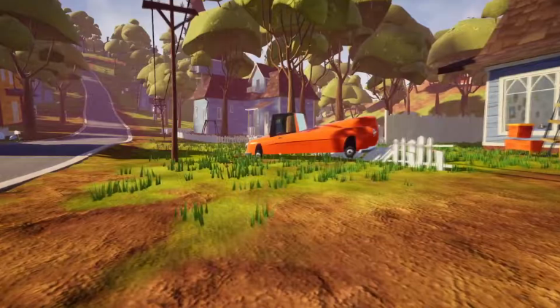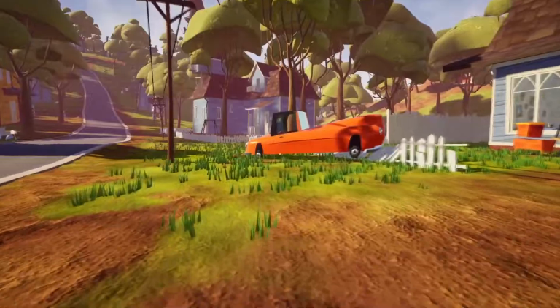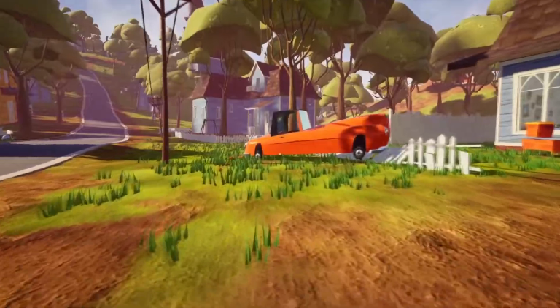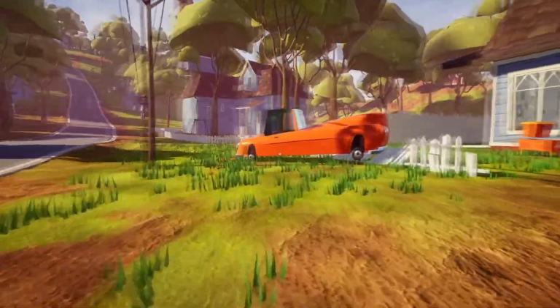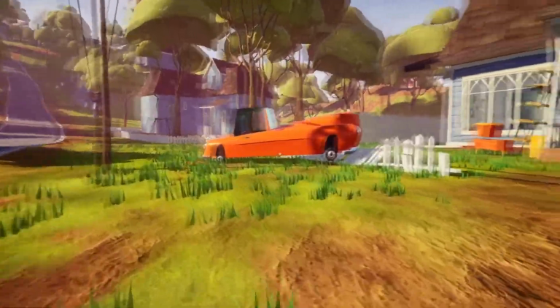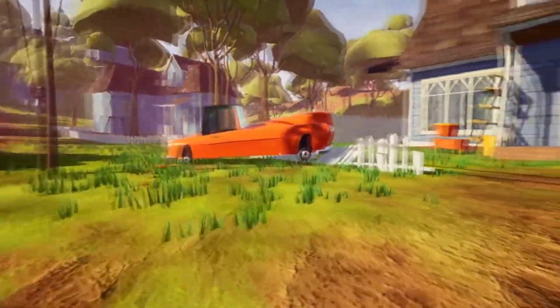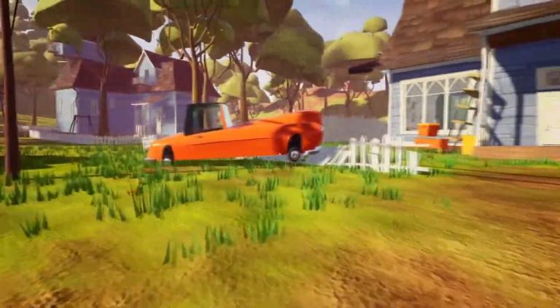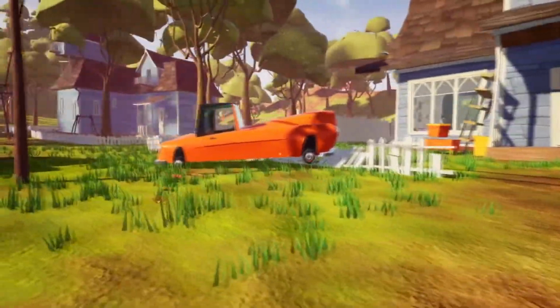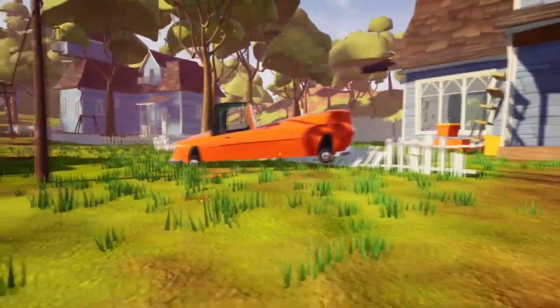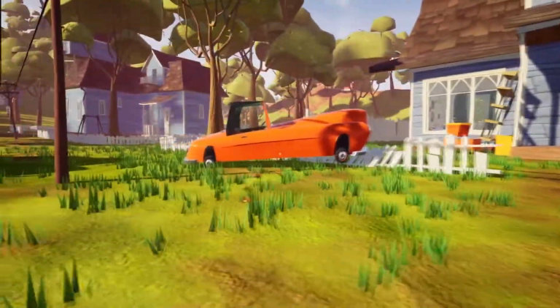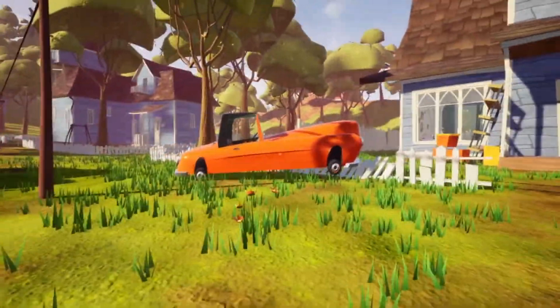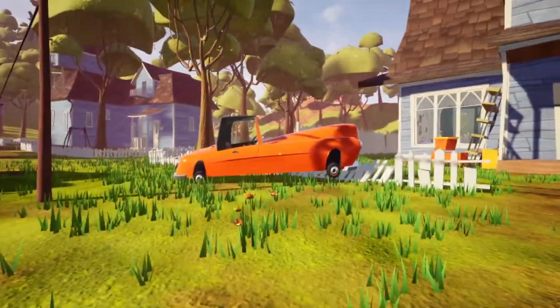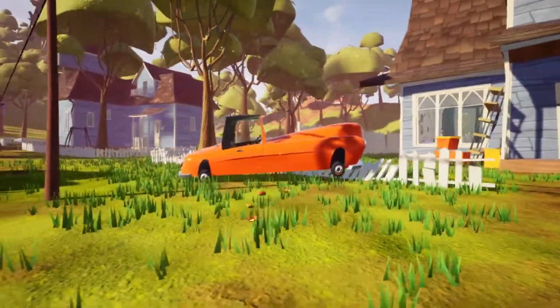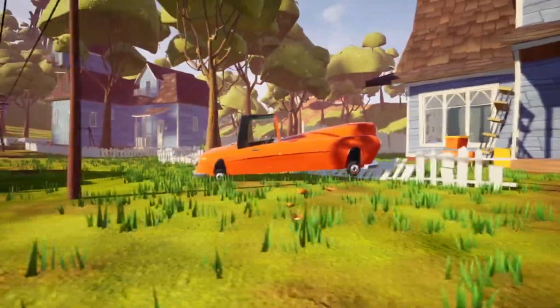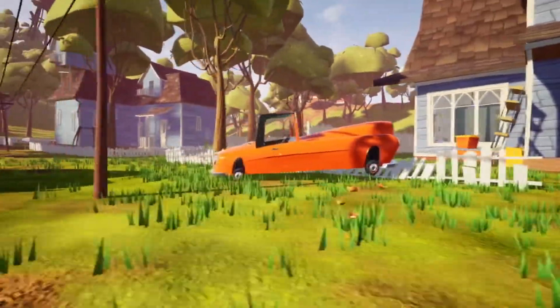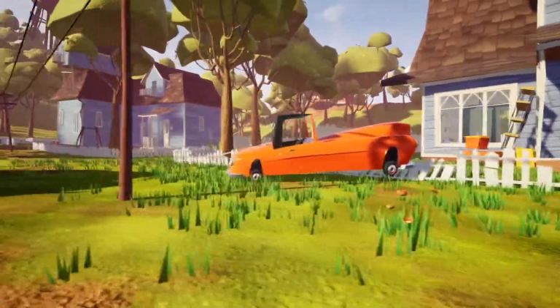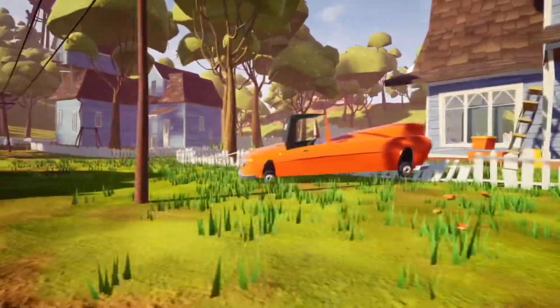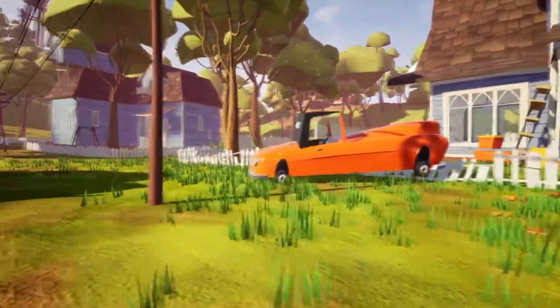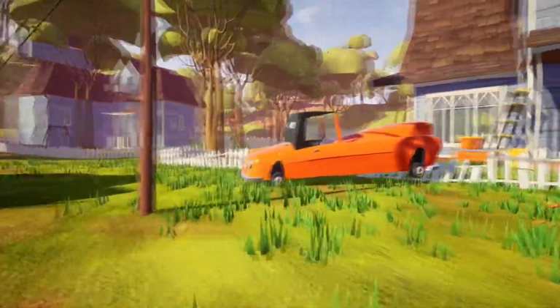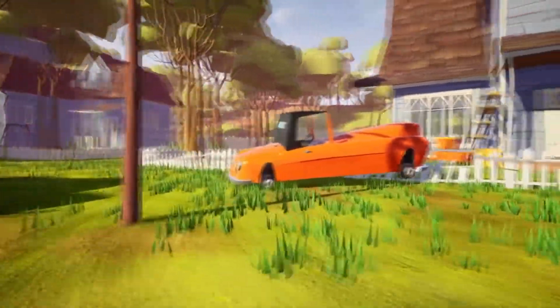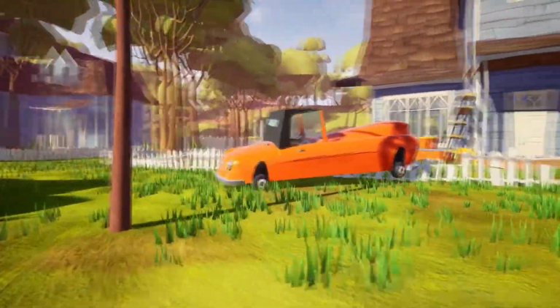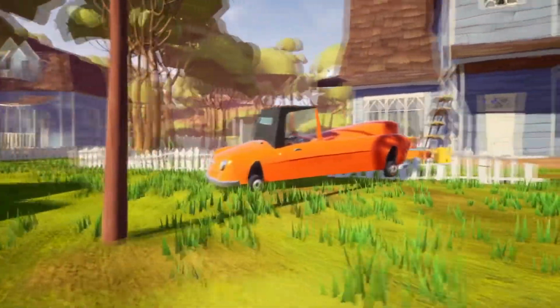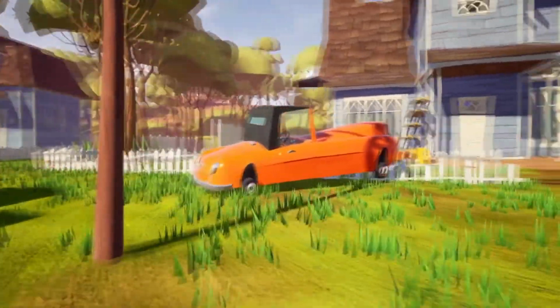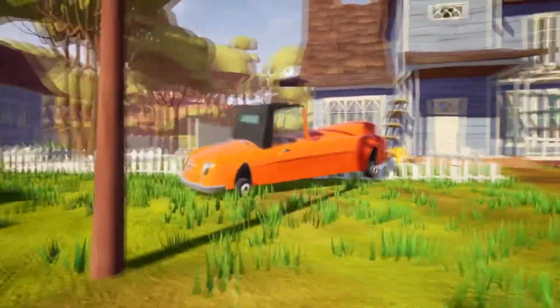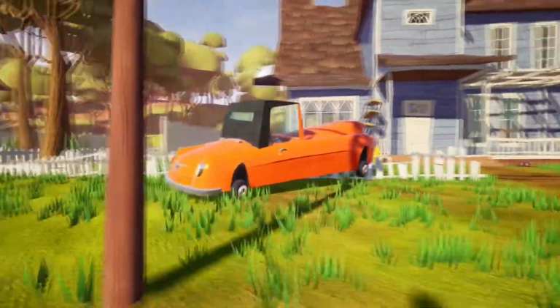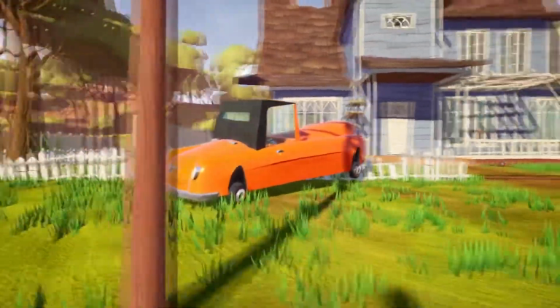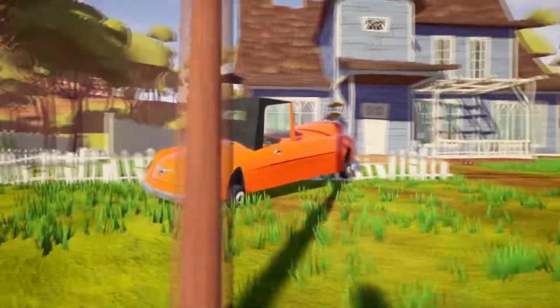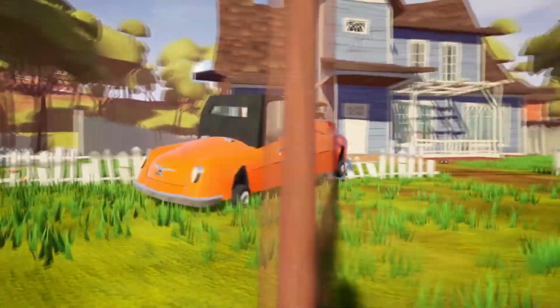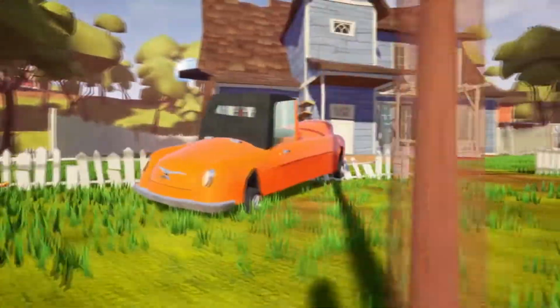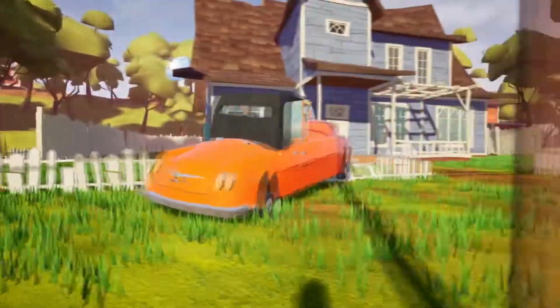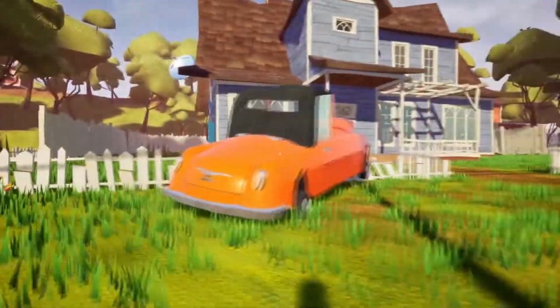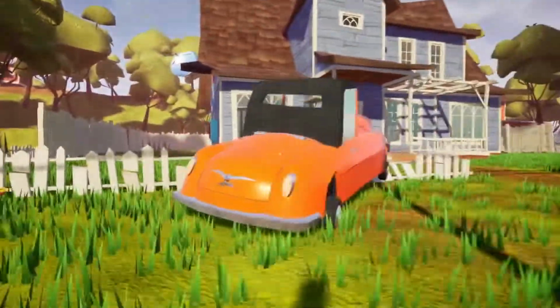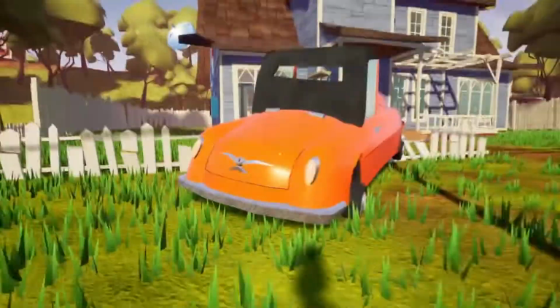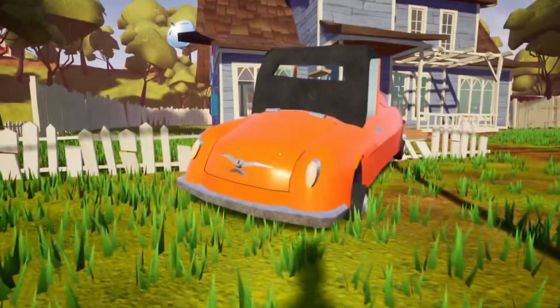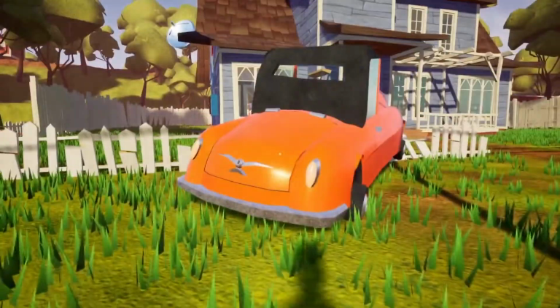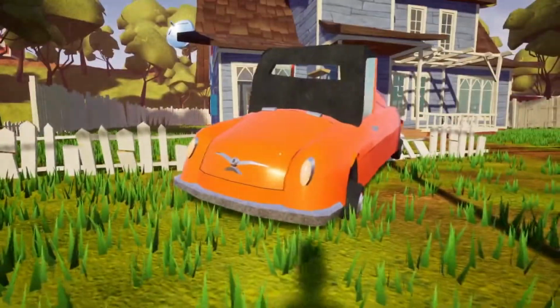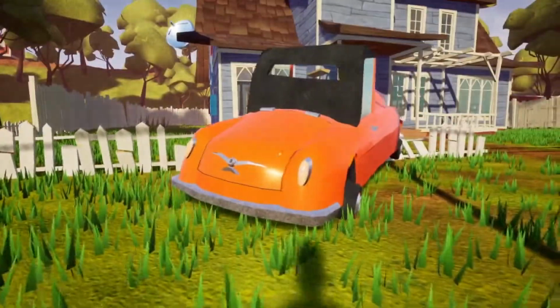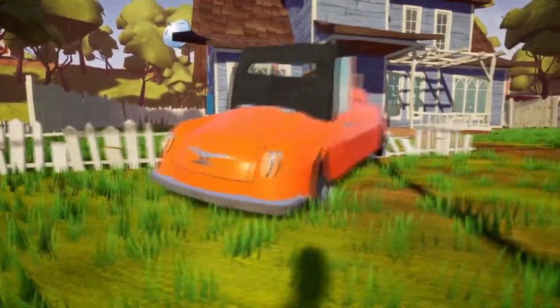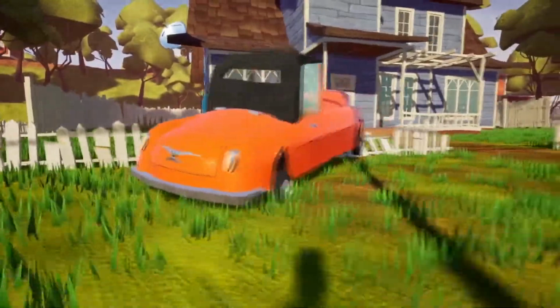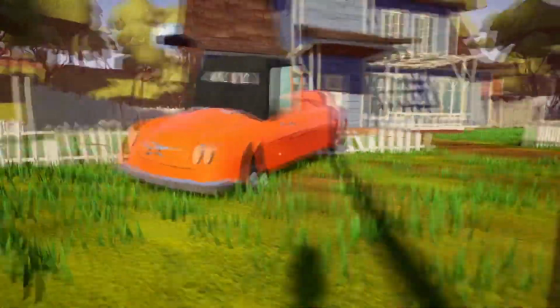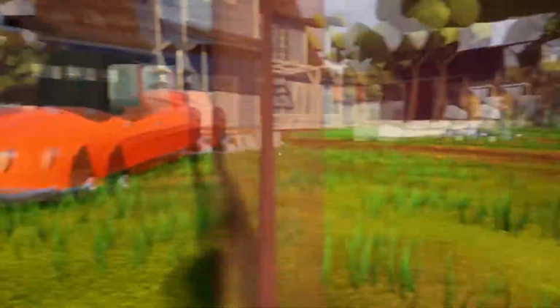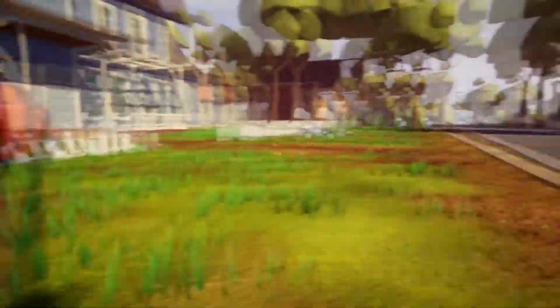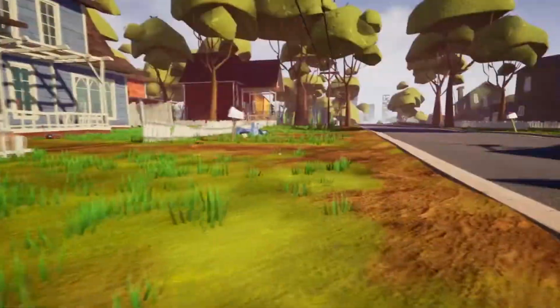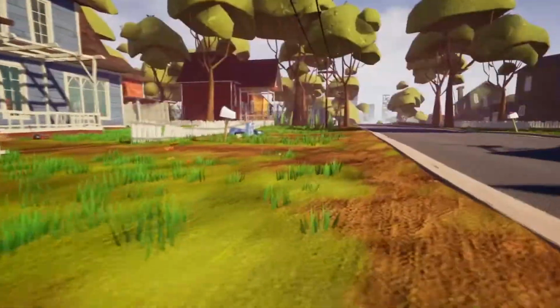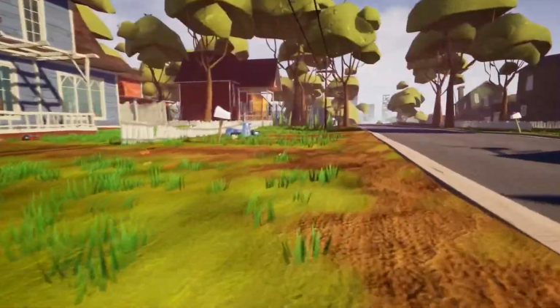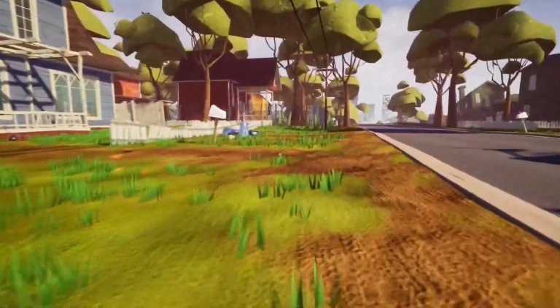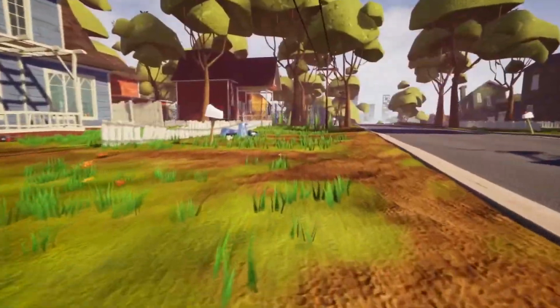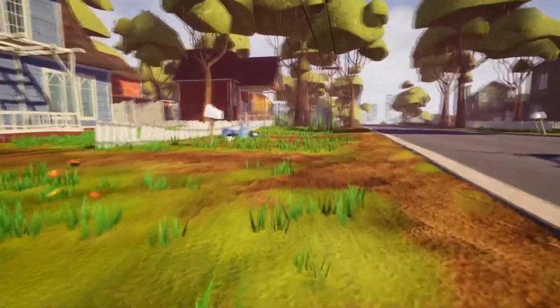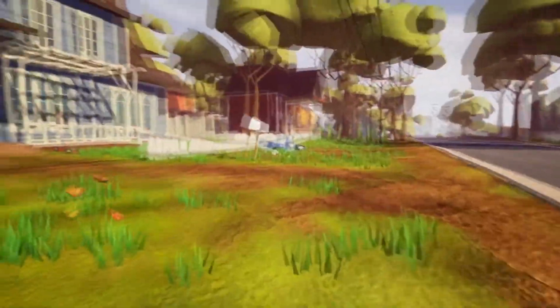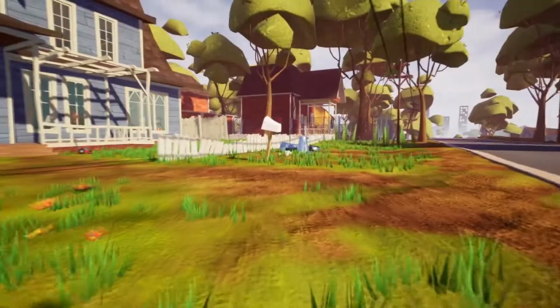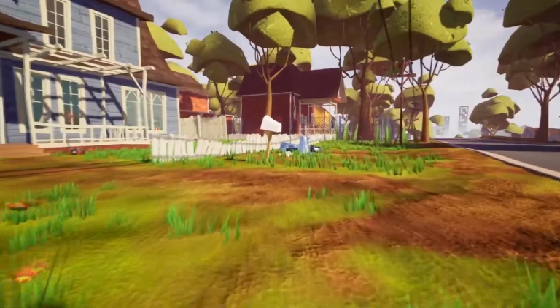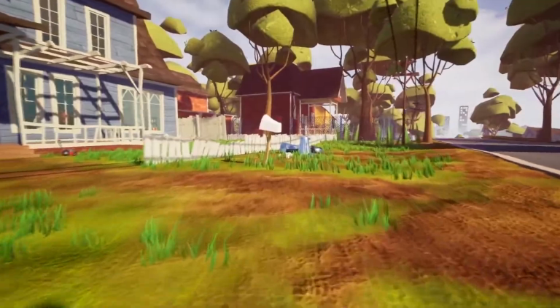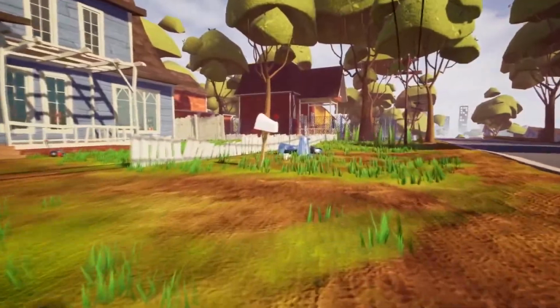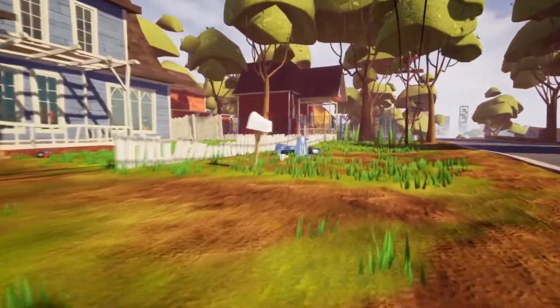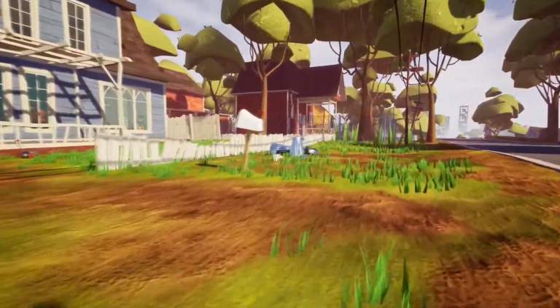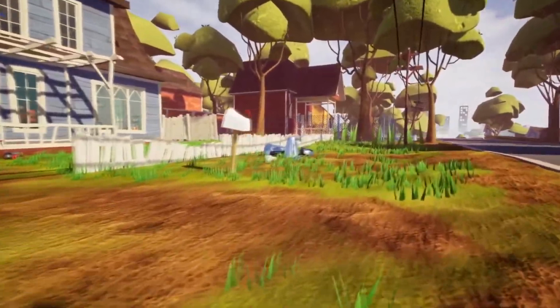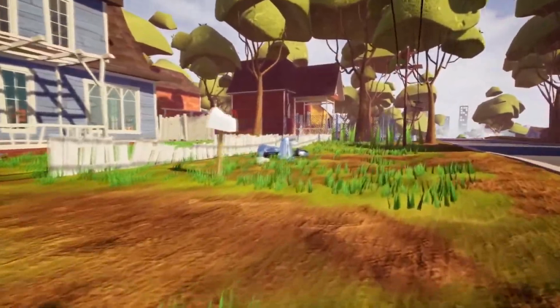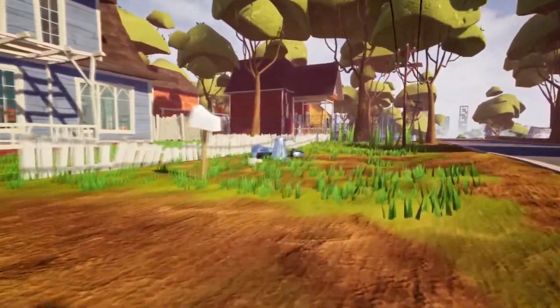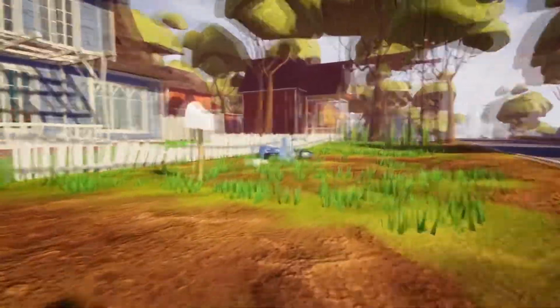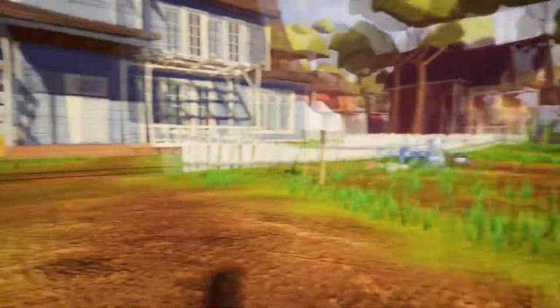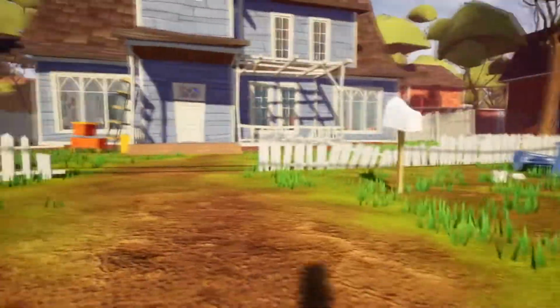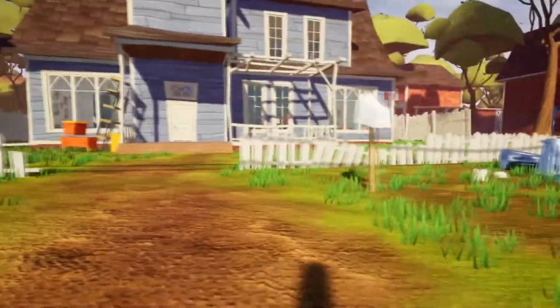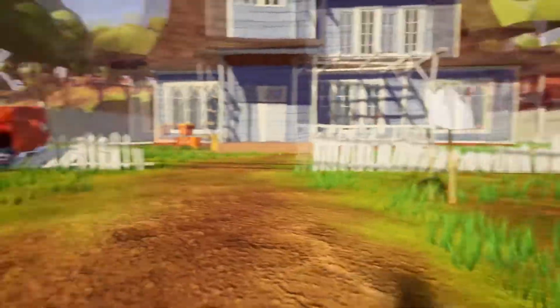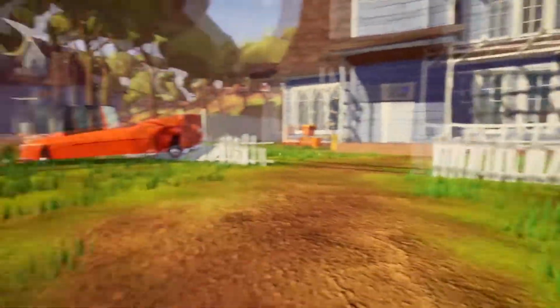Hello and welcome to the video. Today we're going to be showing you how to open up this orange car and get the magnet that's inside on Hello Neighbor Act 1.